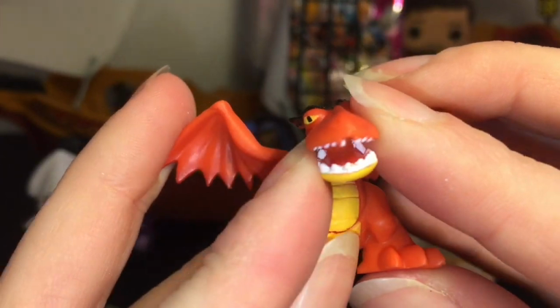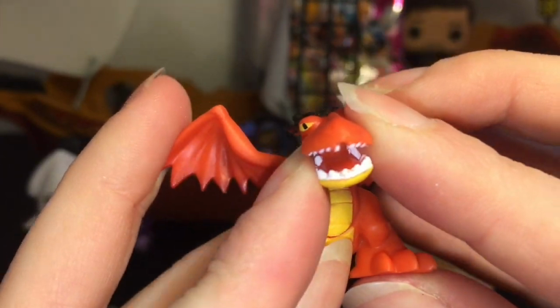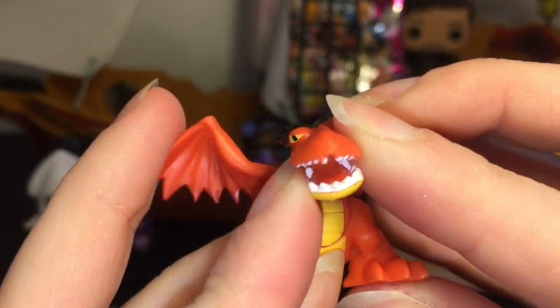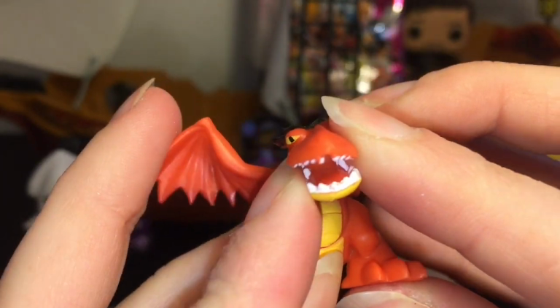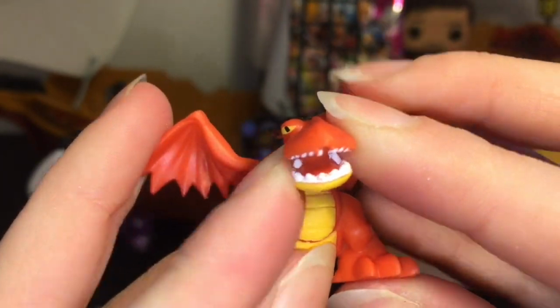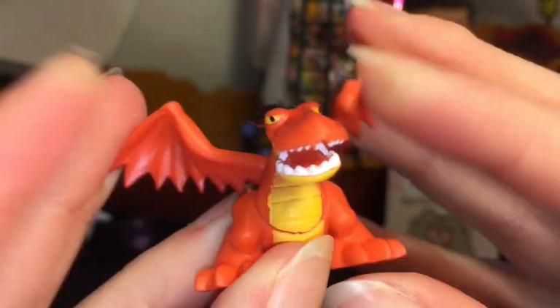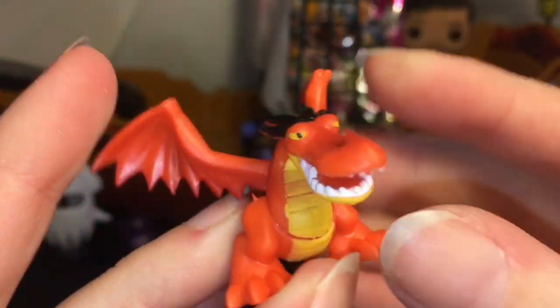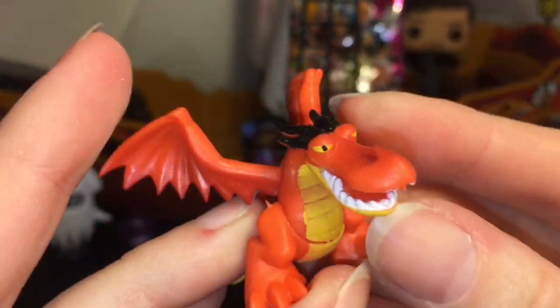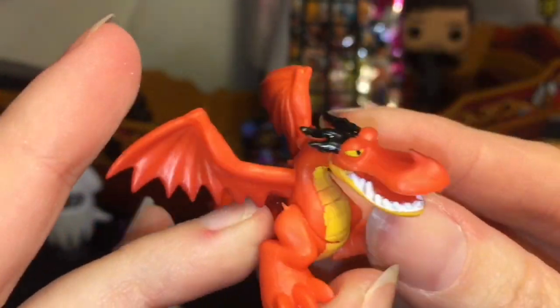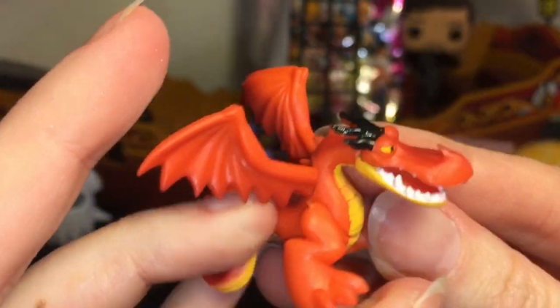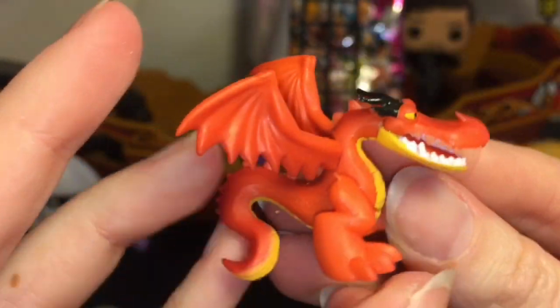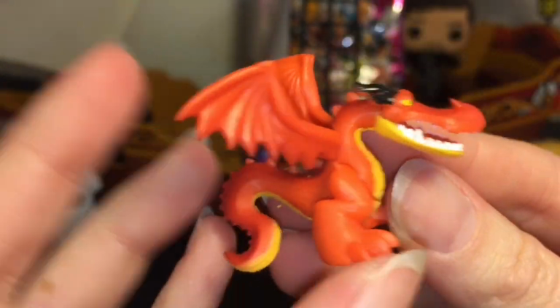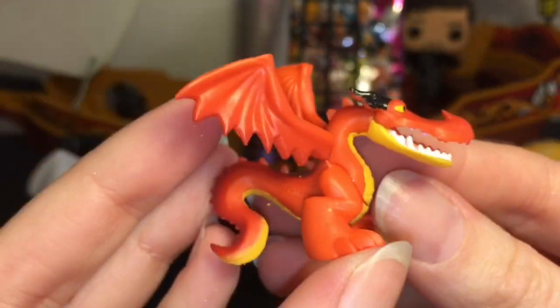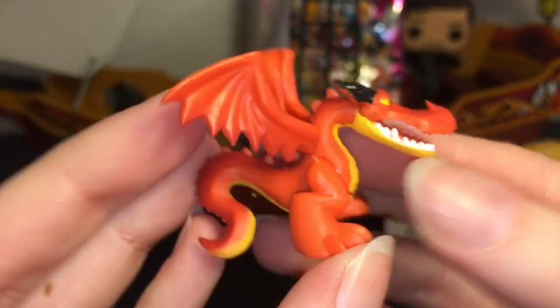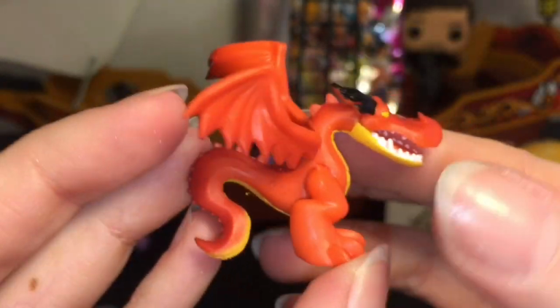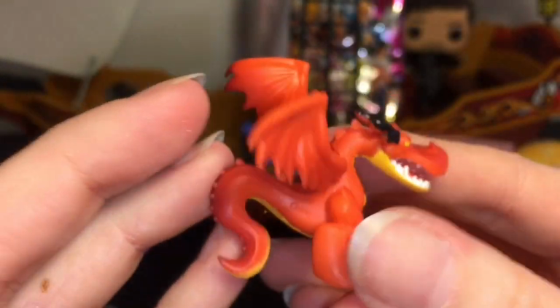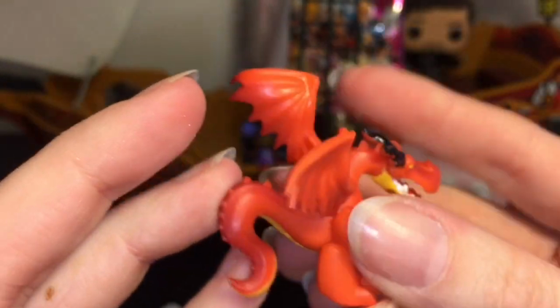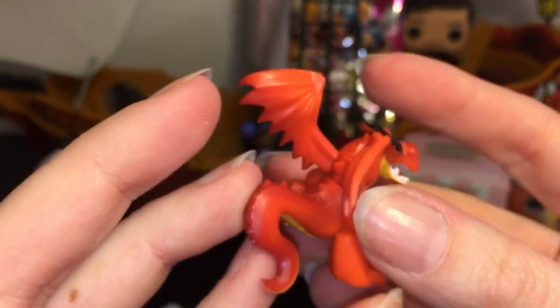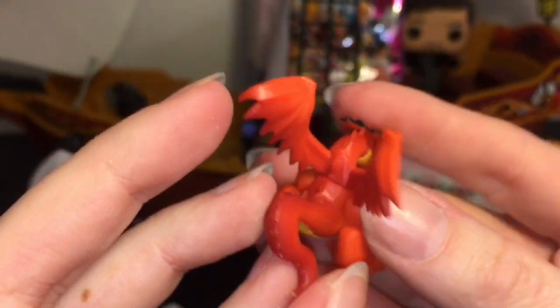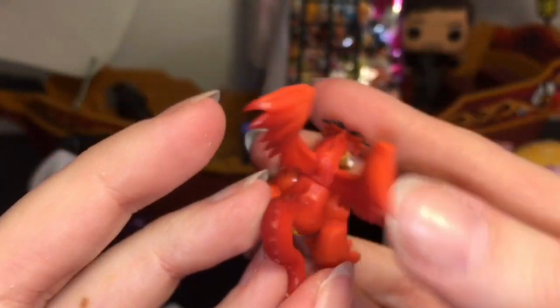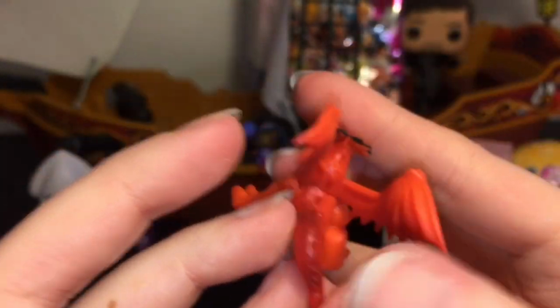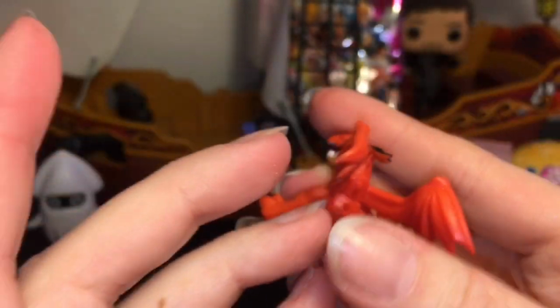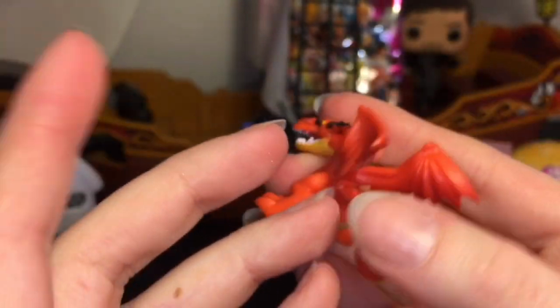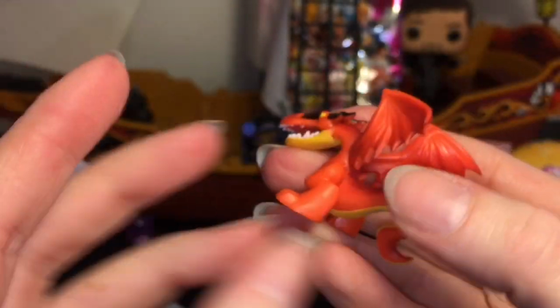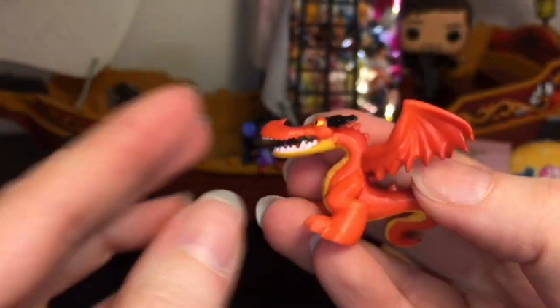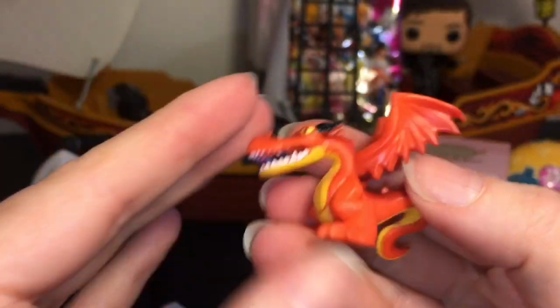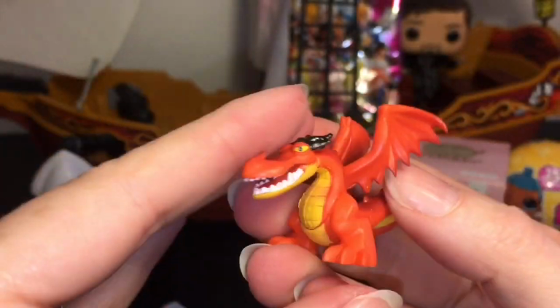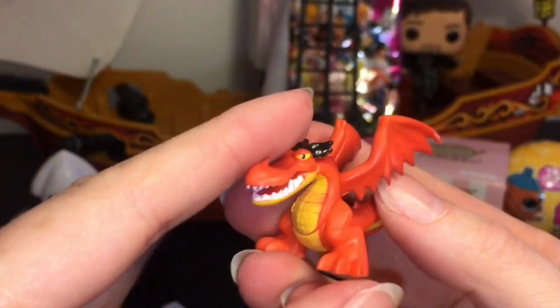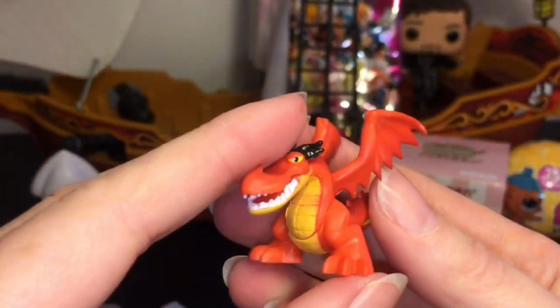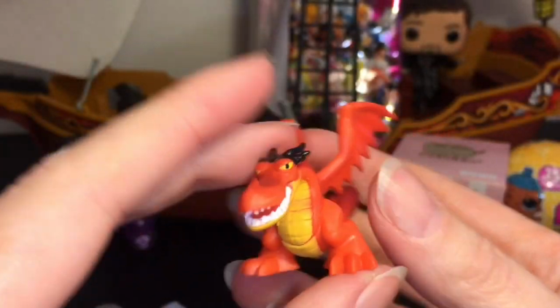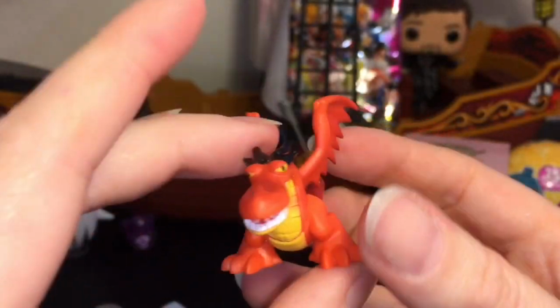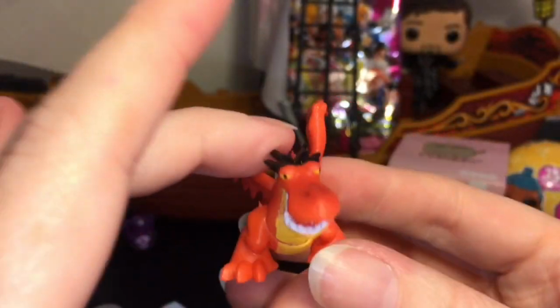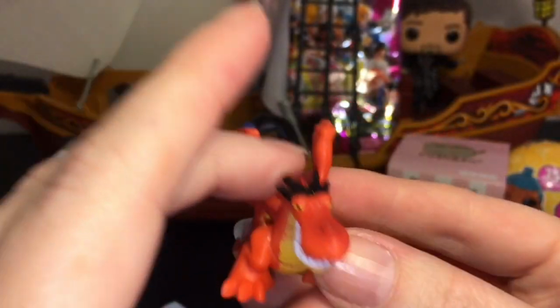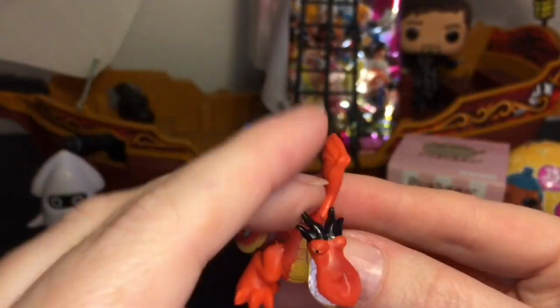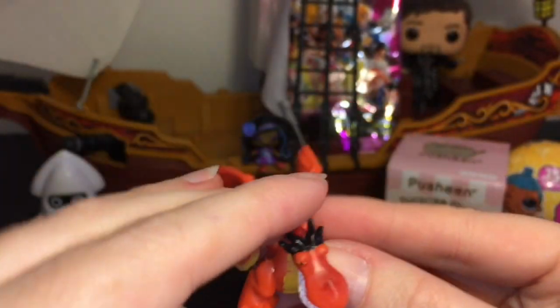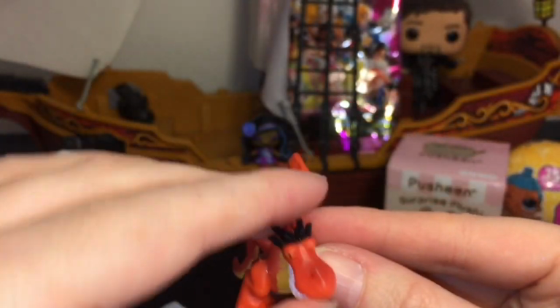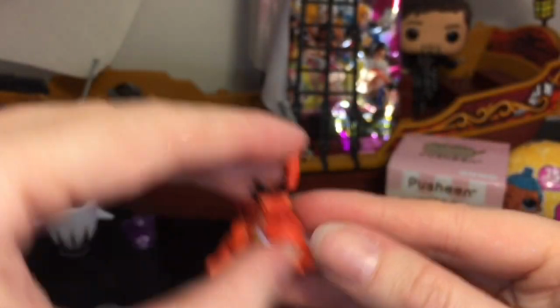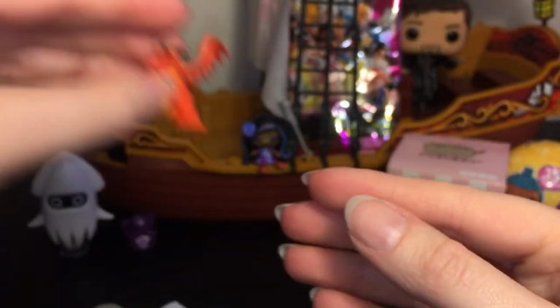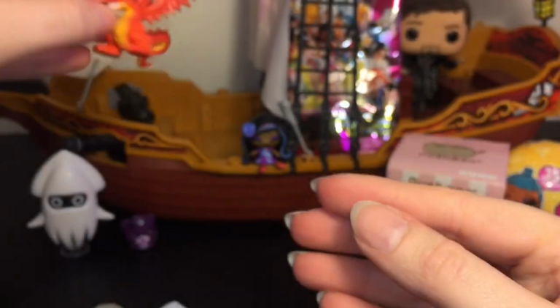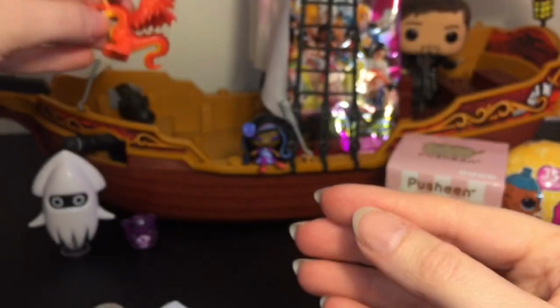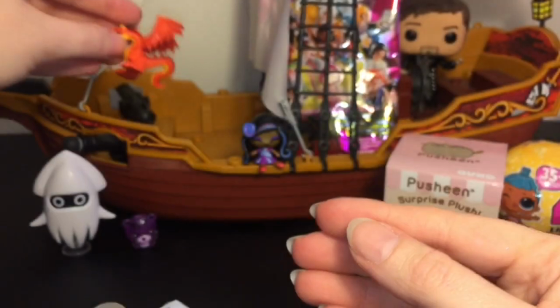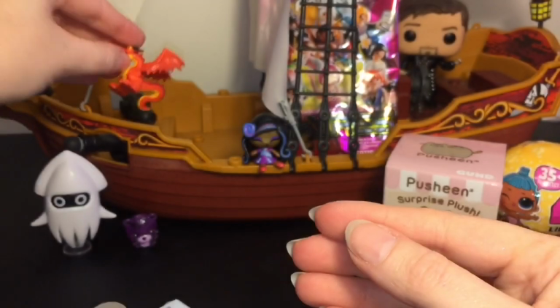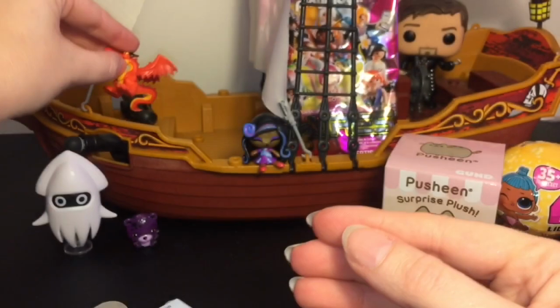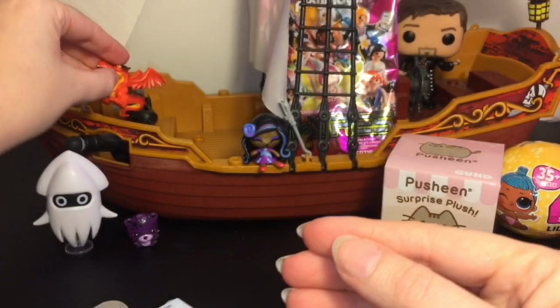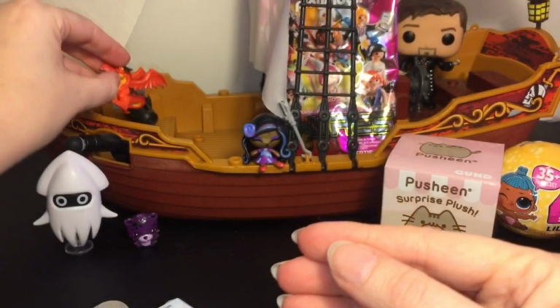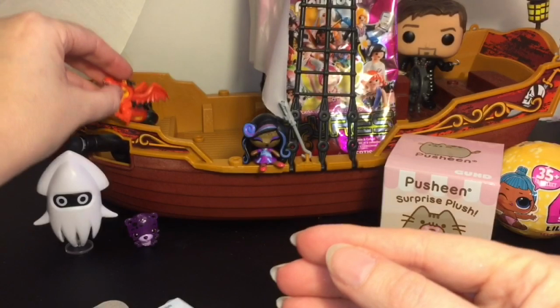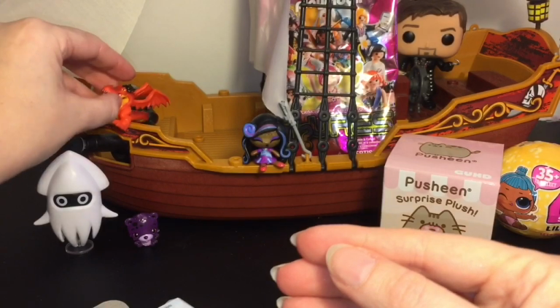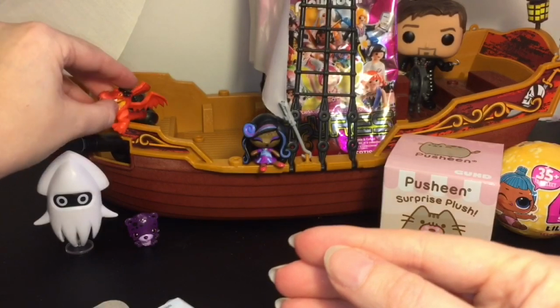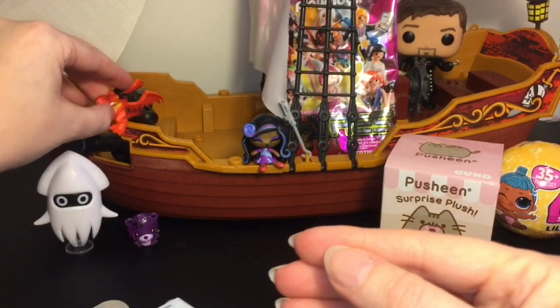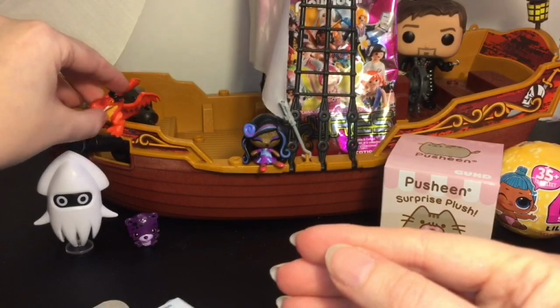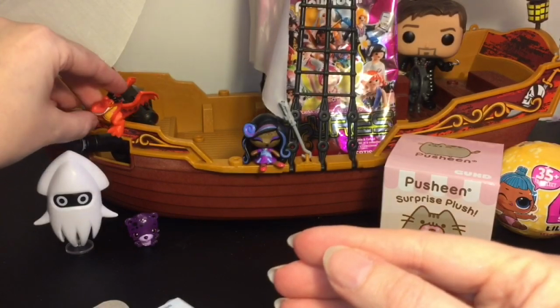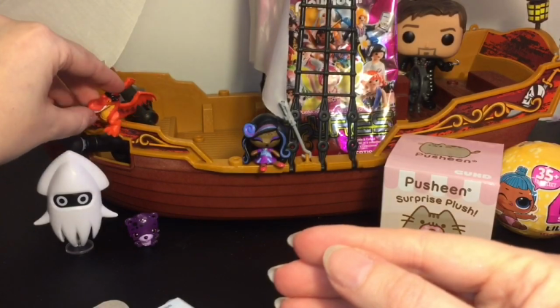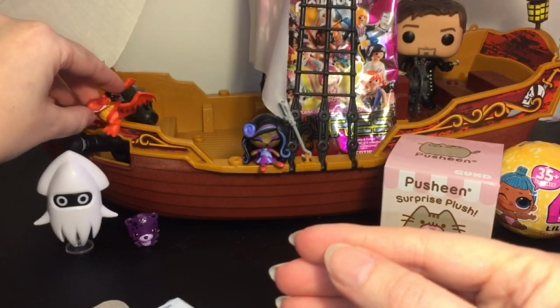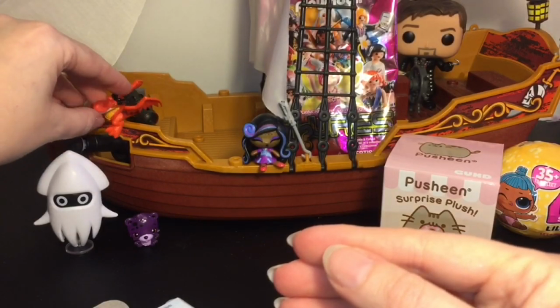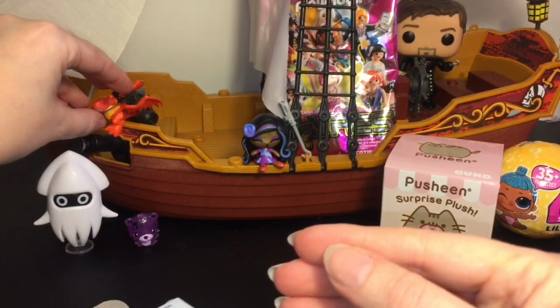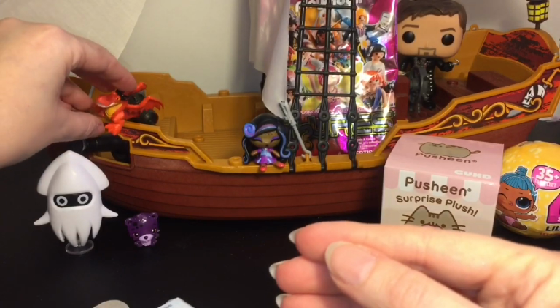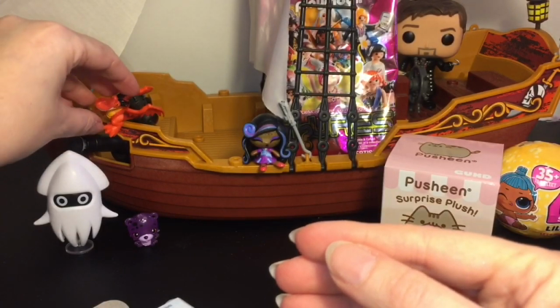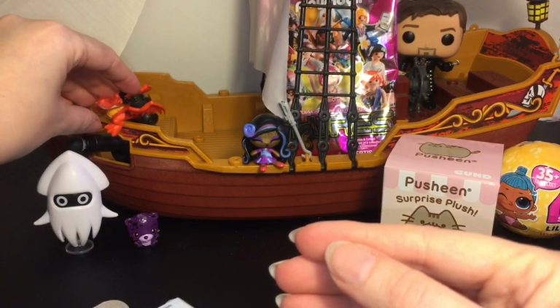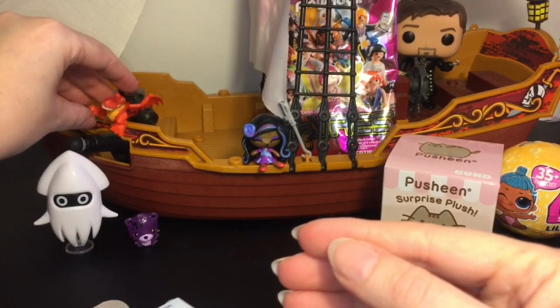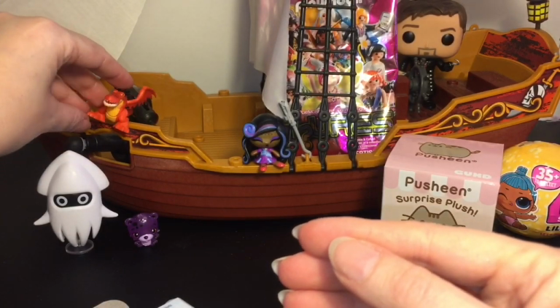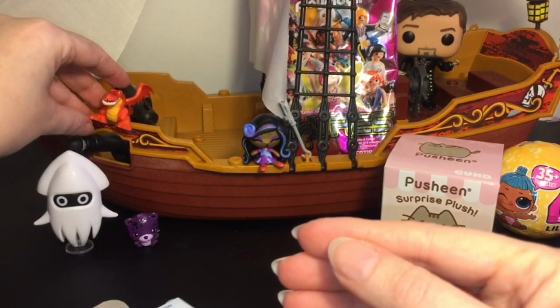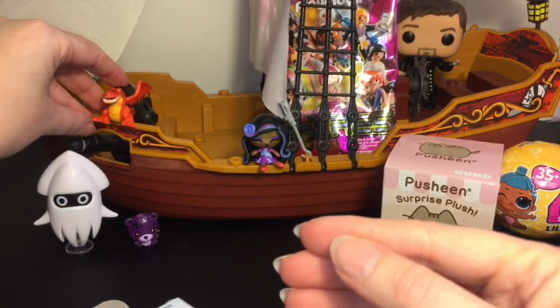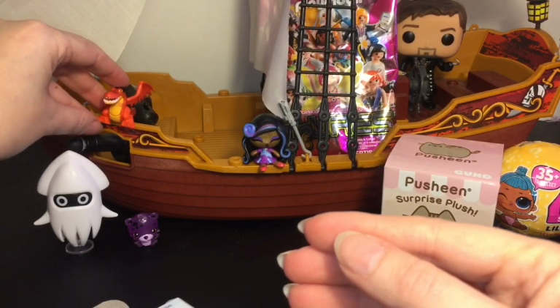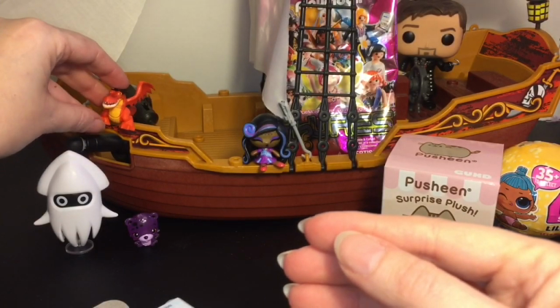Cool teeth going on — I like him a lot. He can go hang above Blooper there.